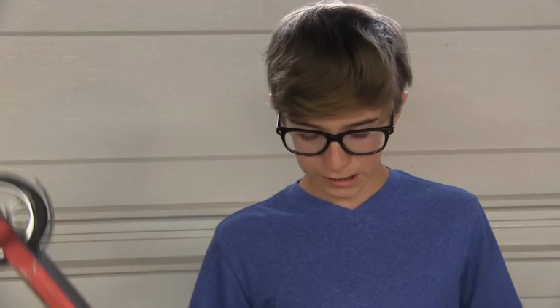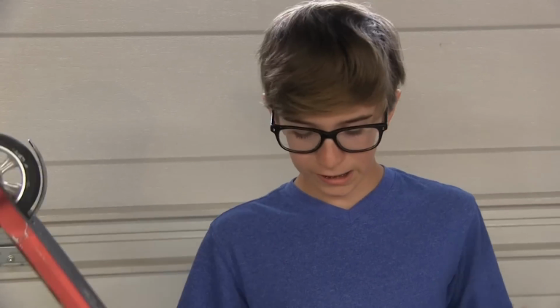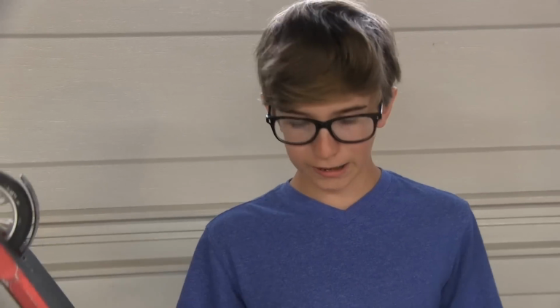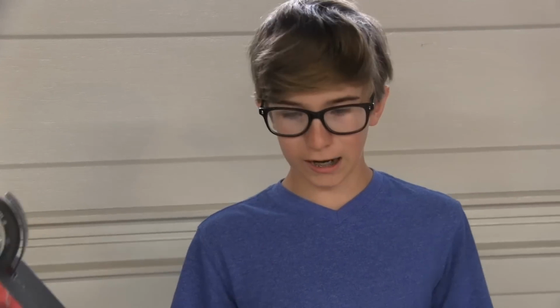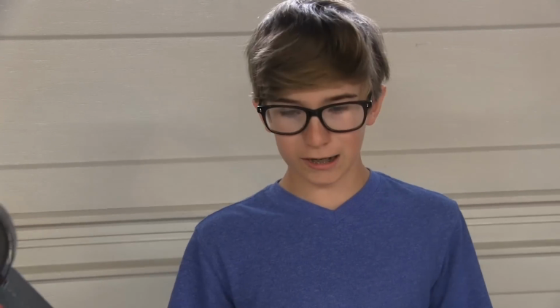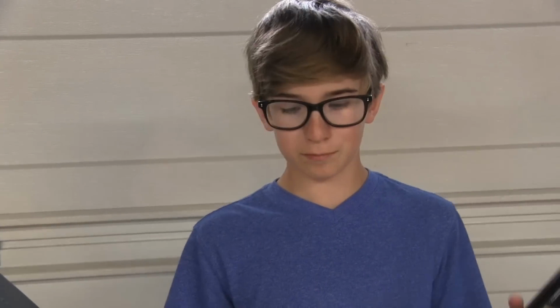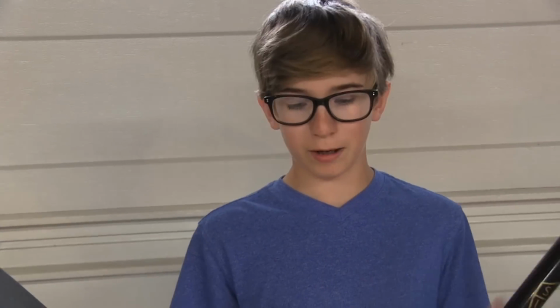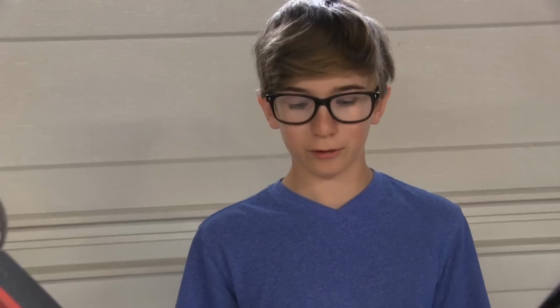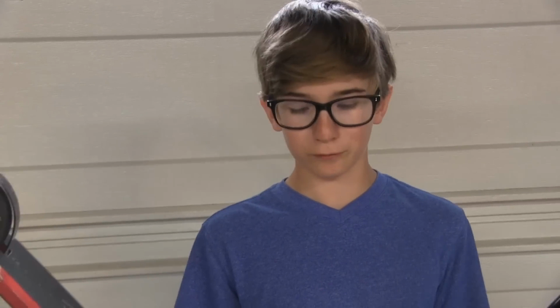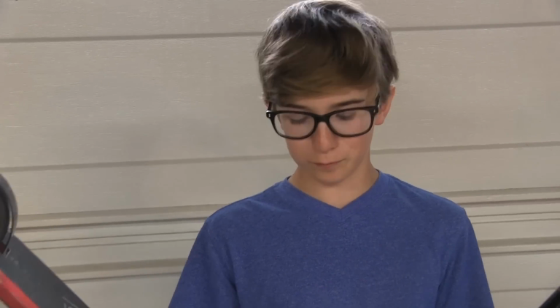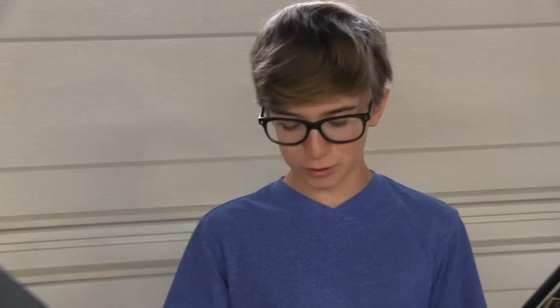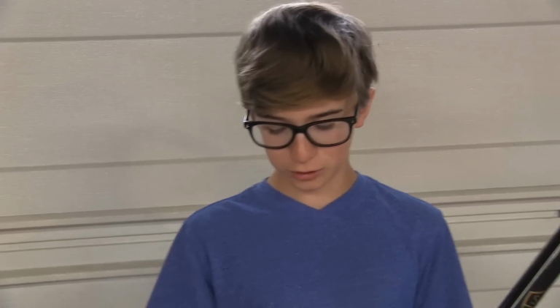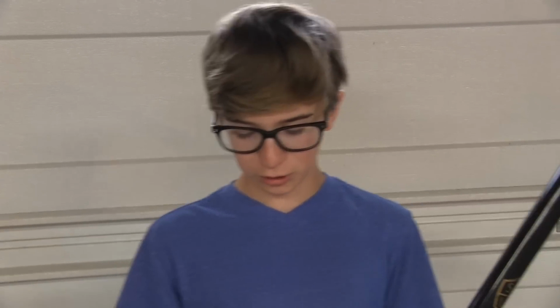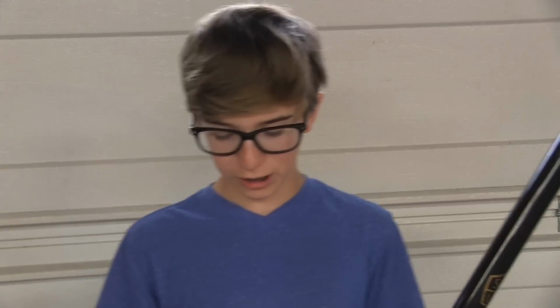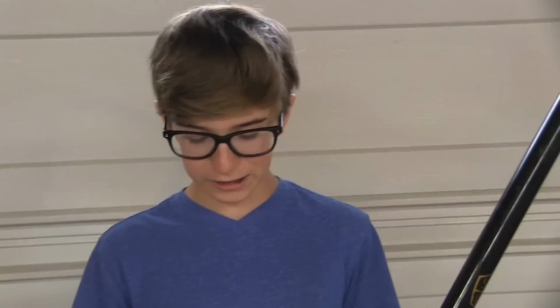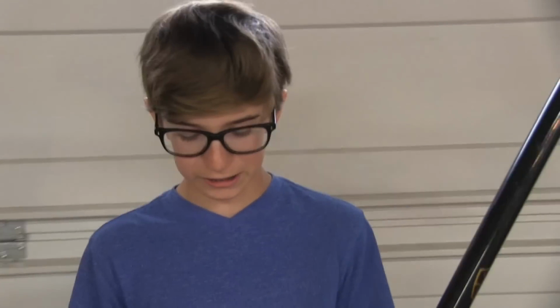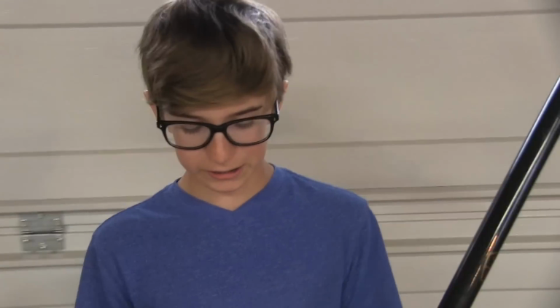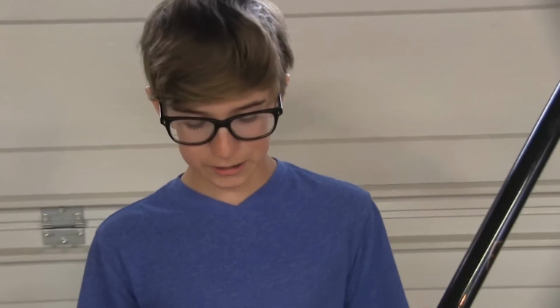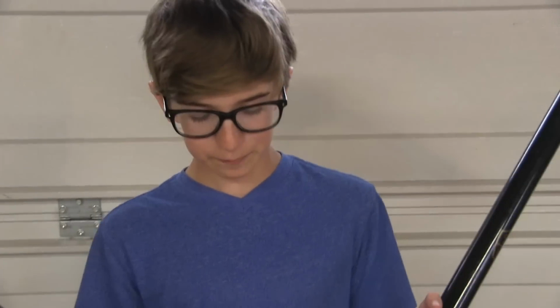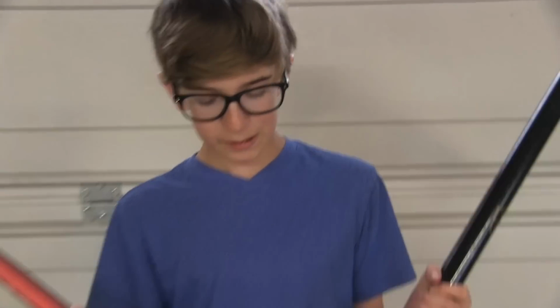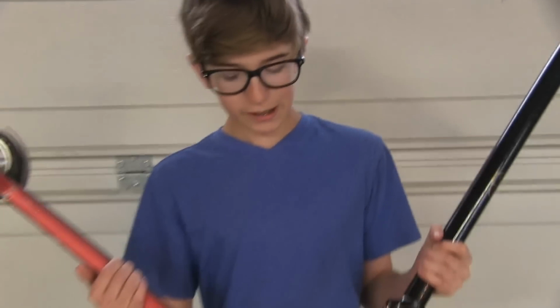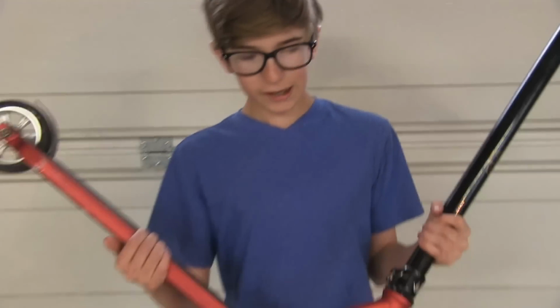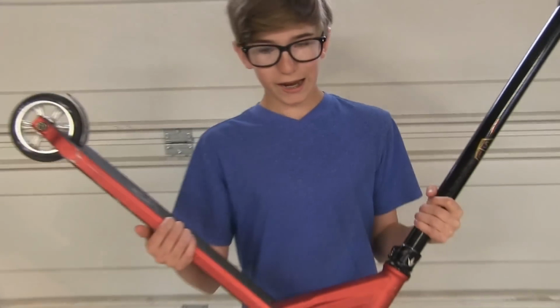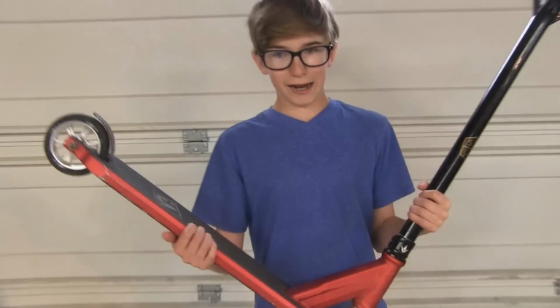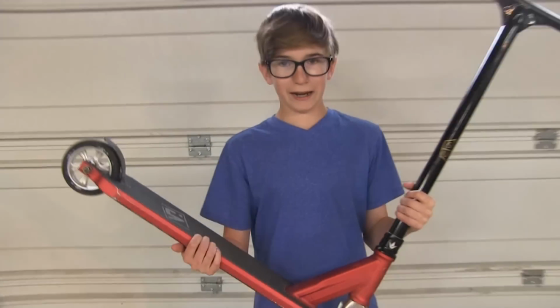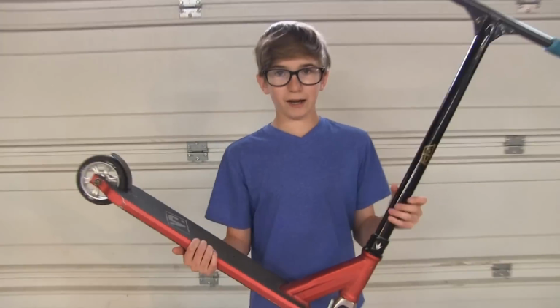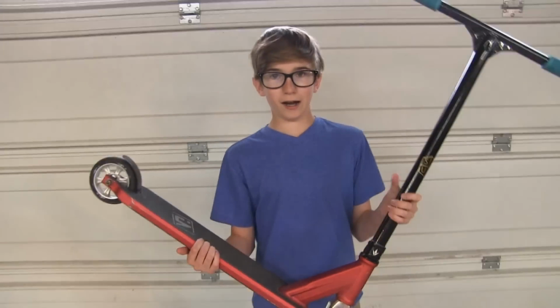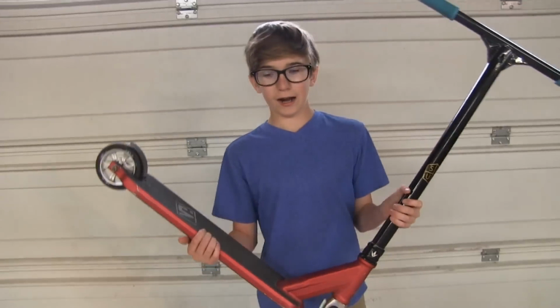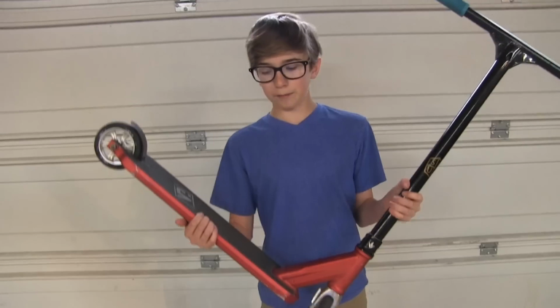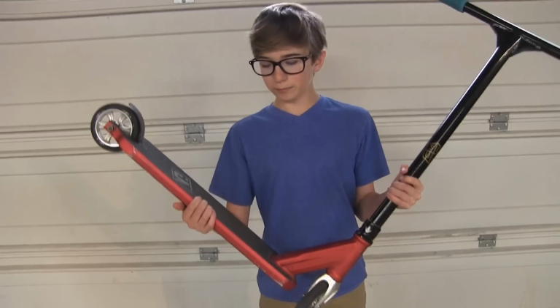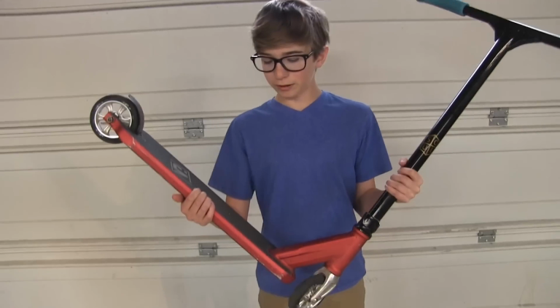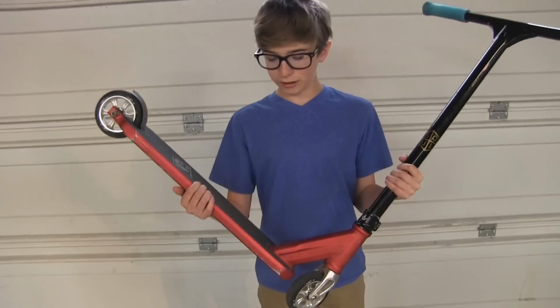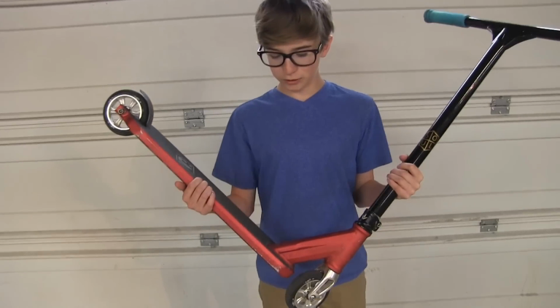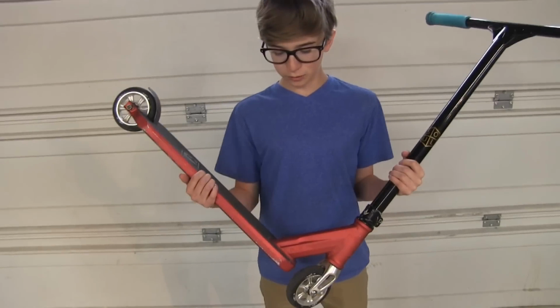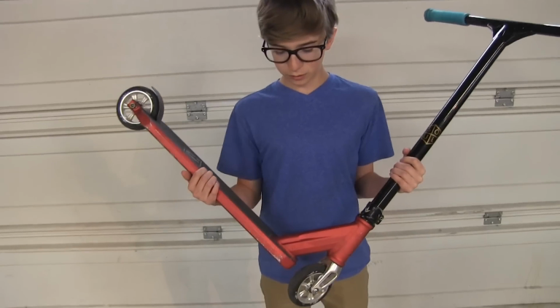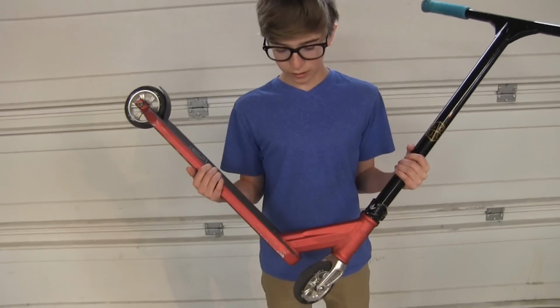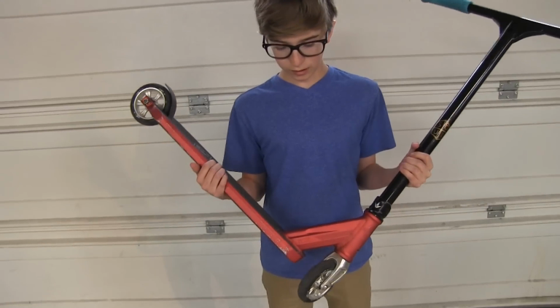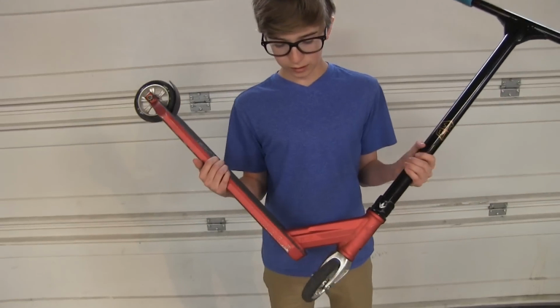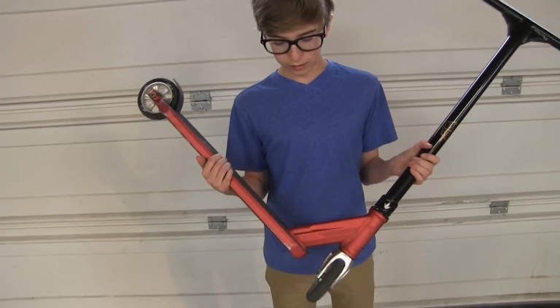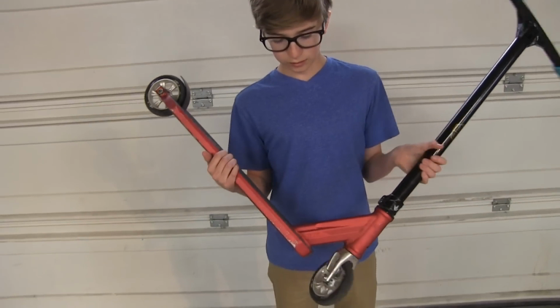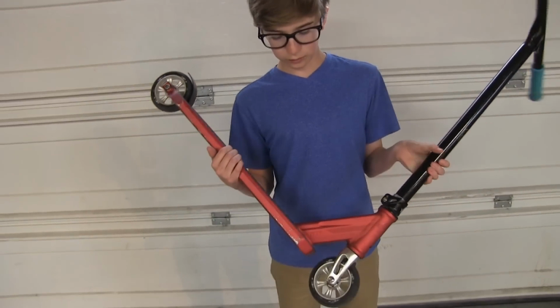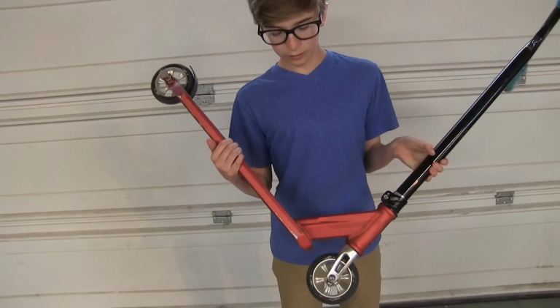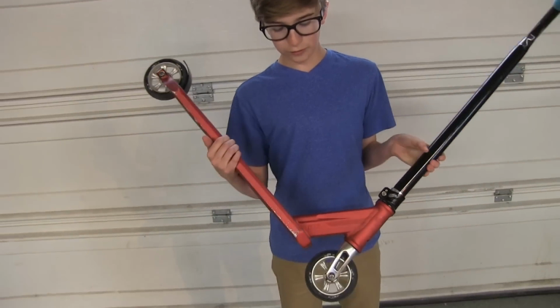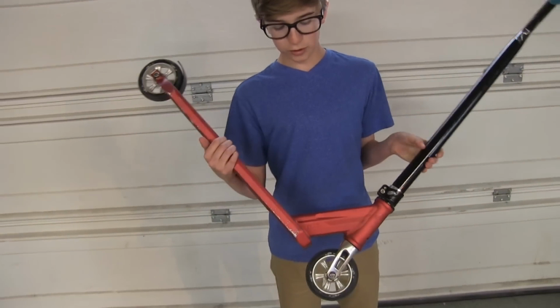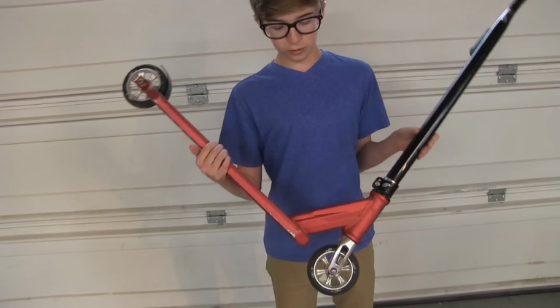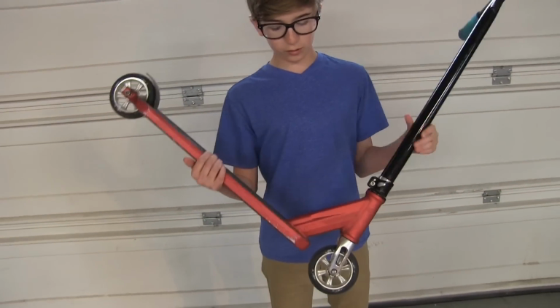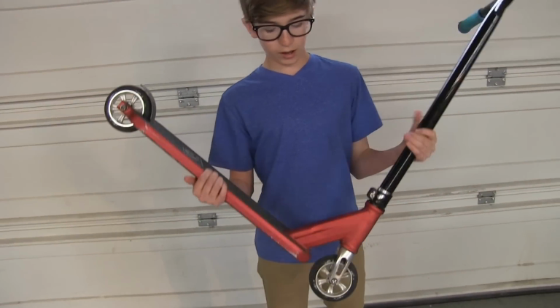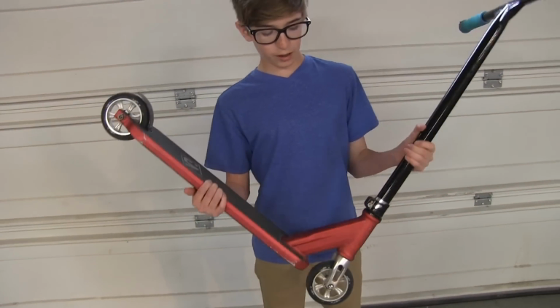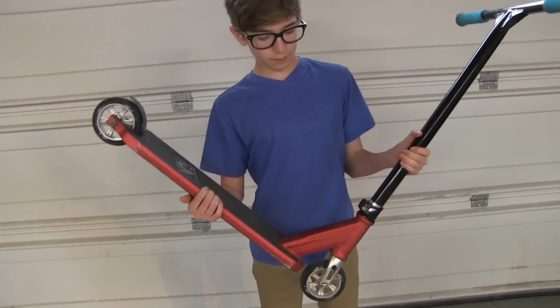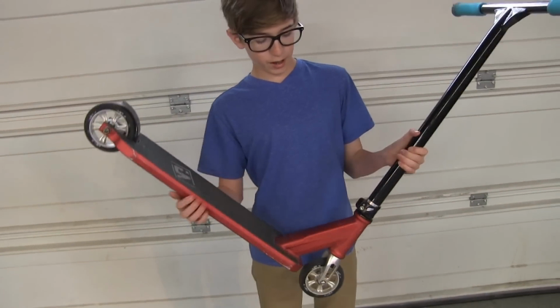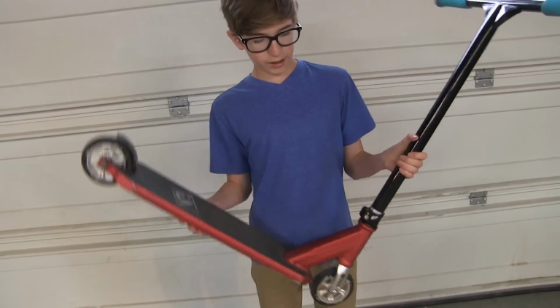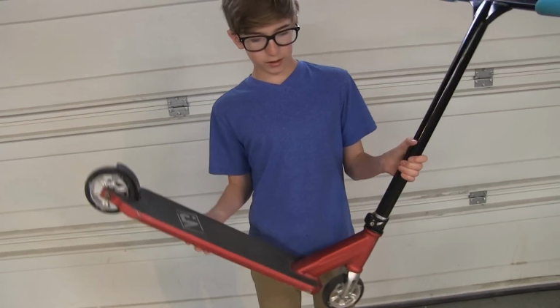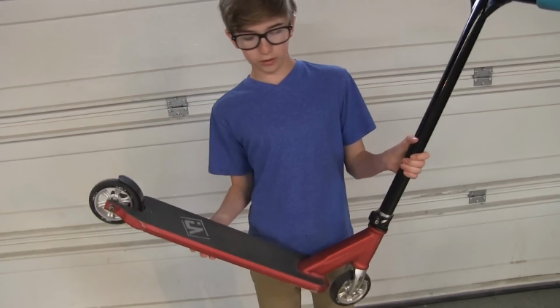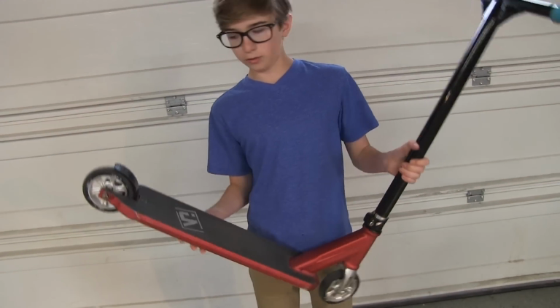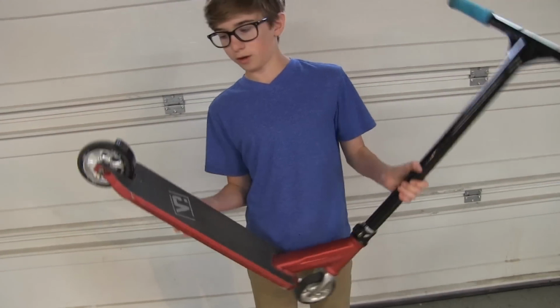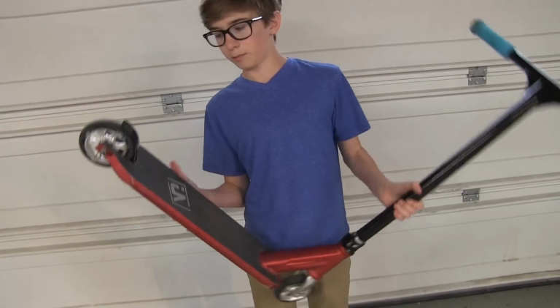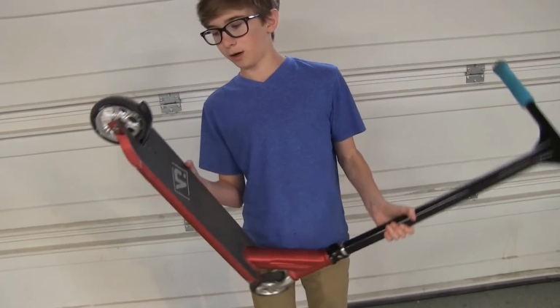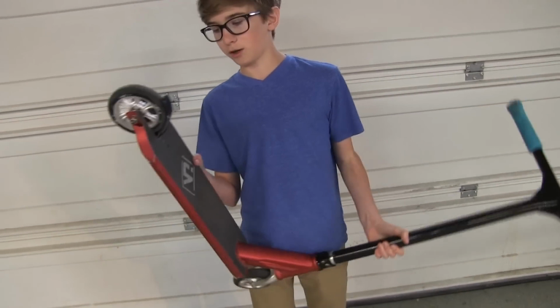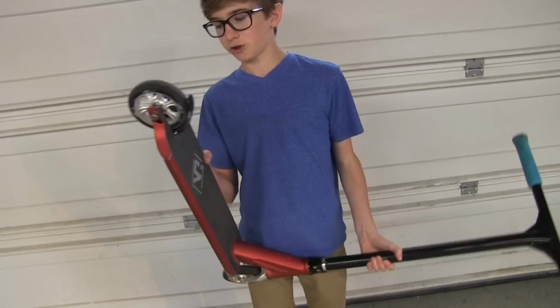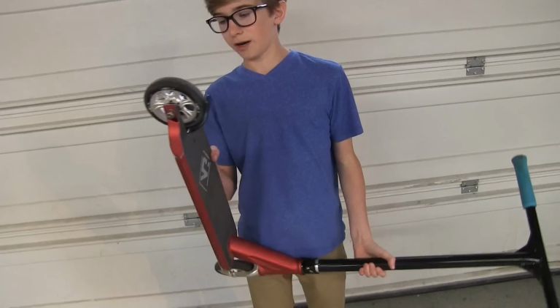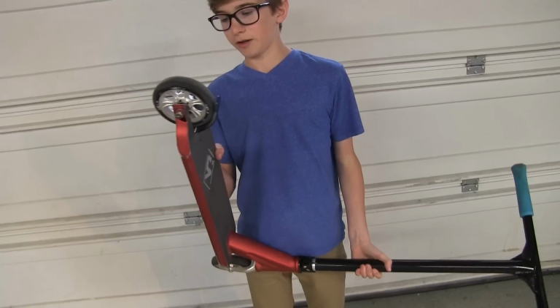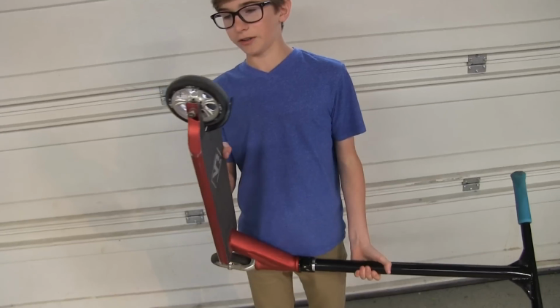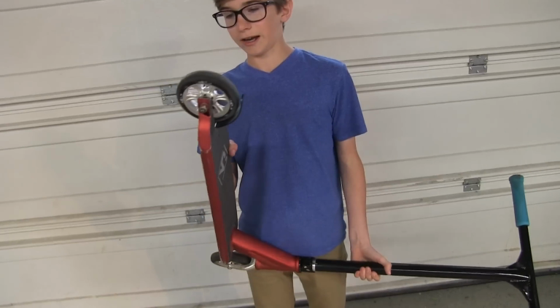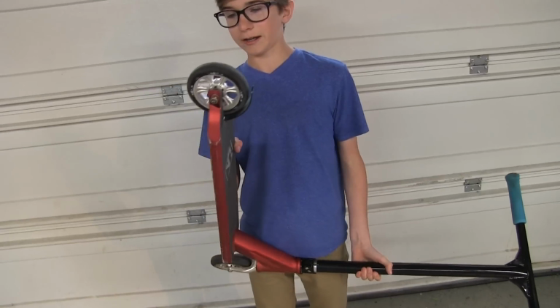Hey guys, Michael from Scooter Antics and I'm going to do a review on my new Urban Art Trail Deck.